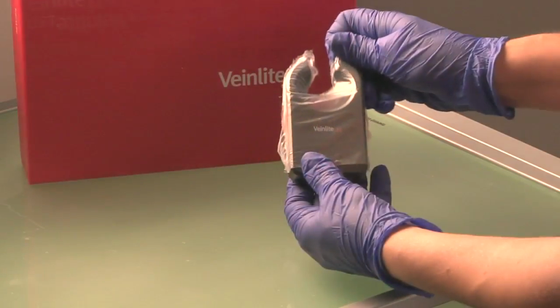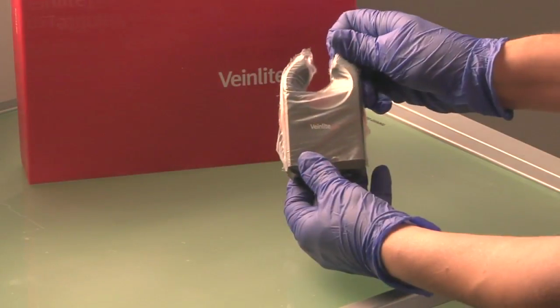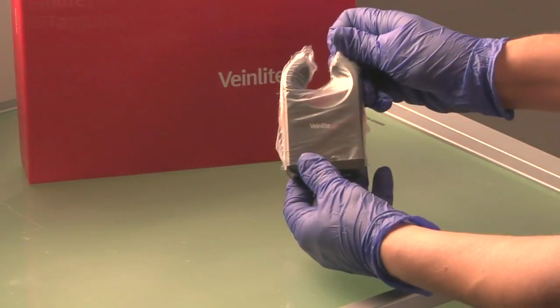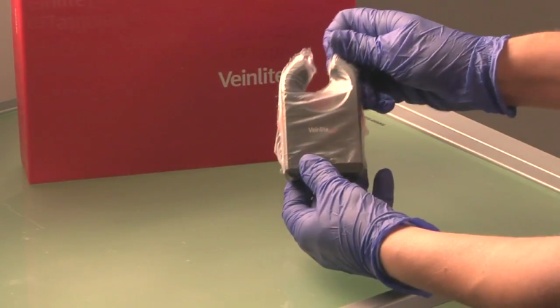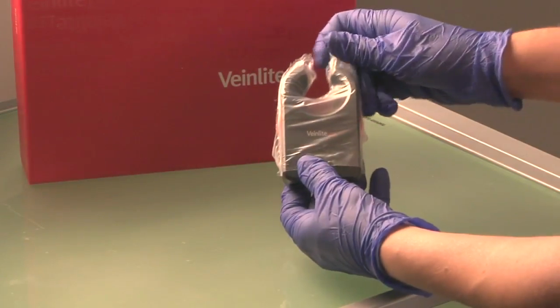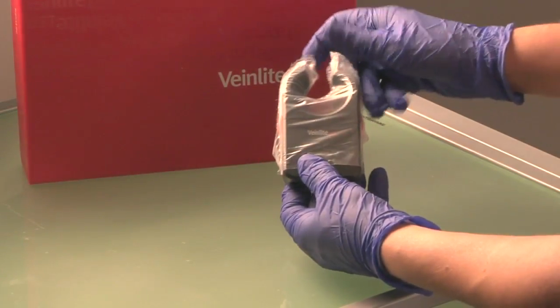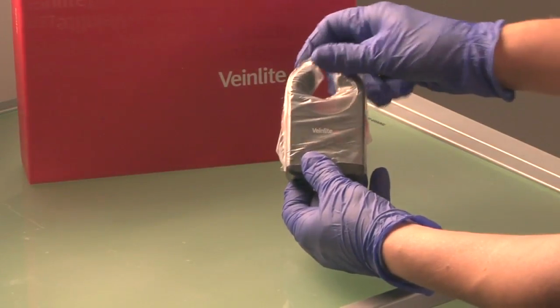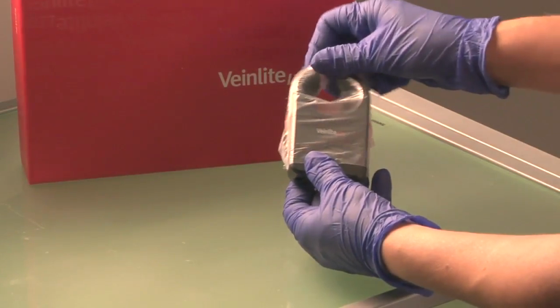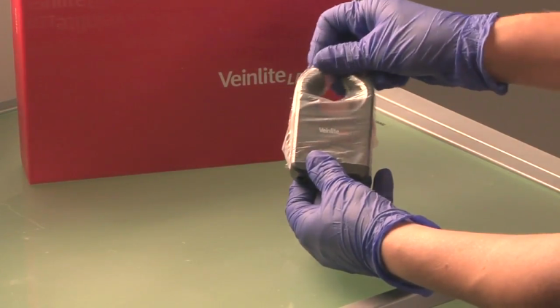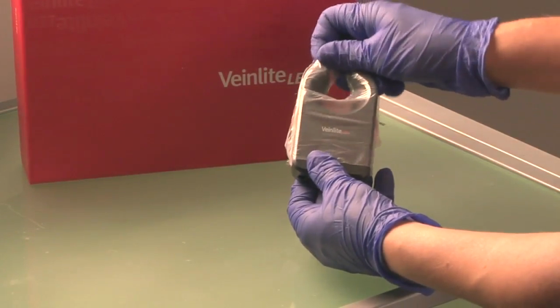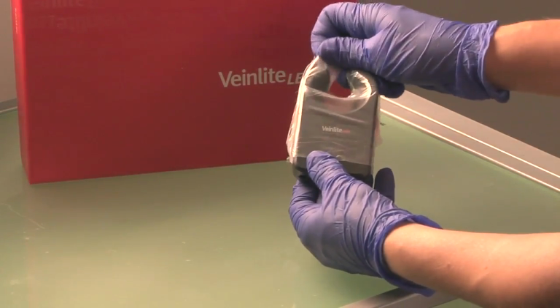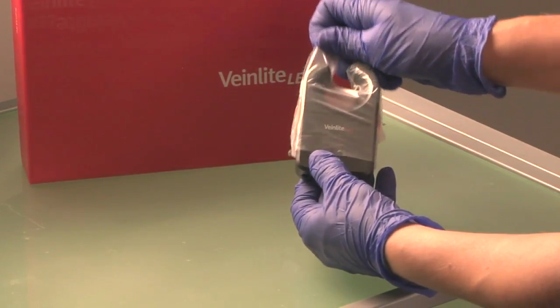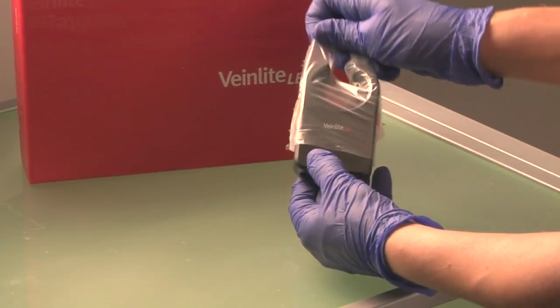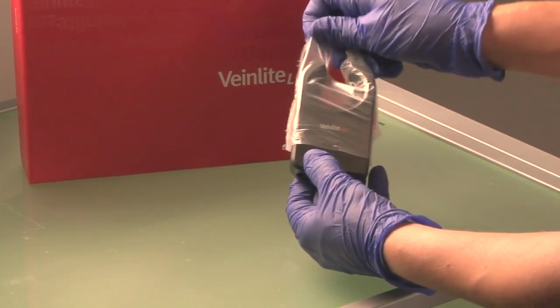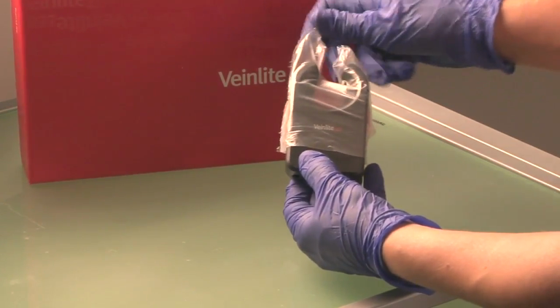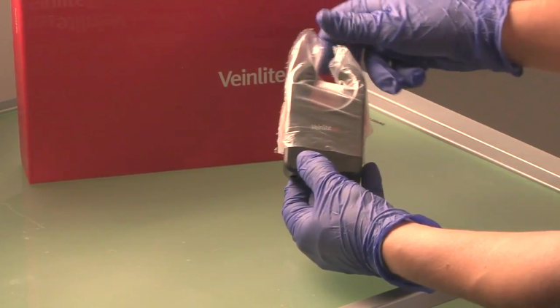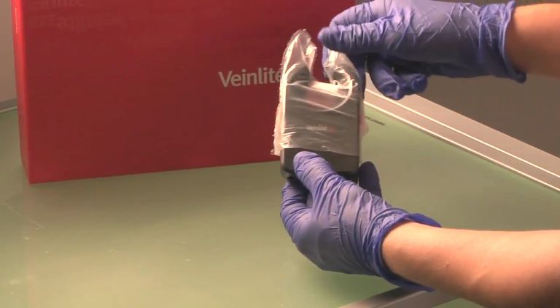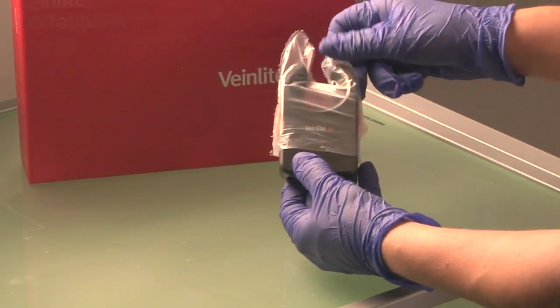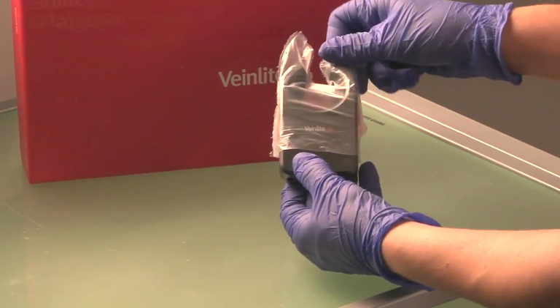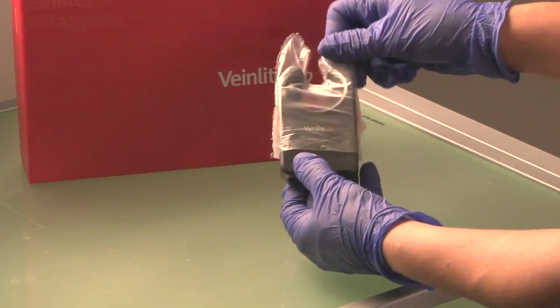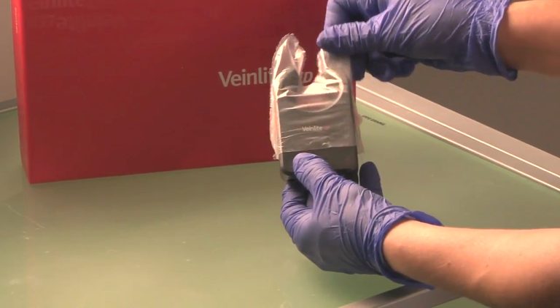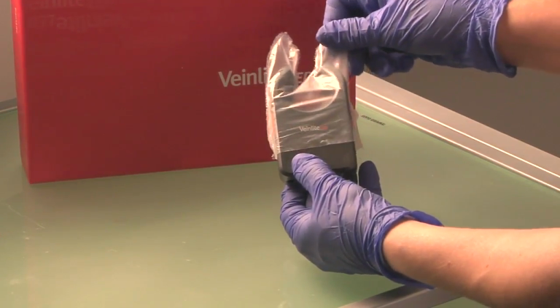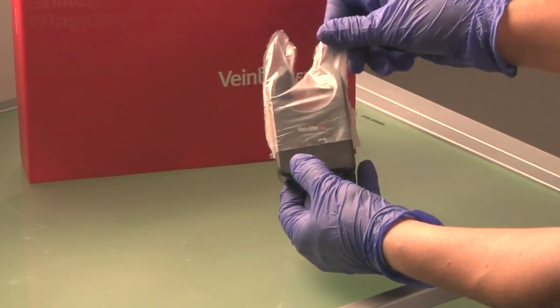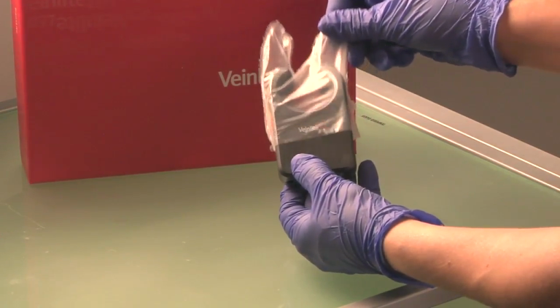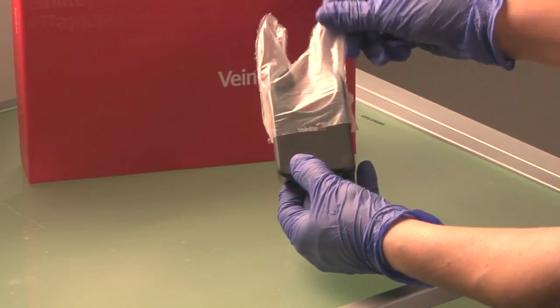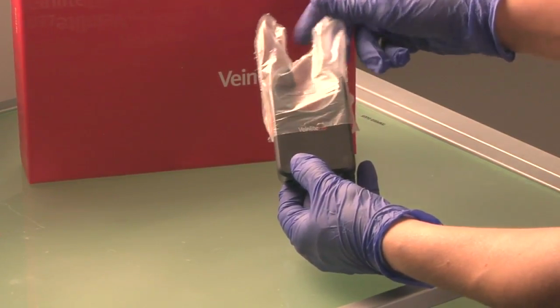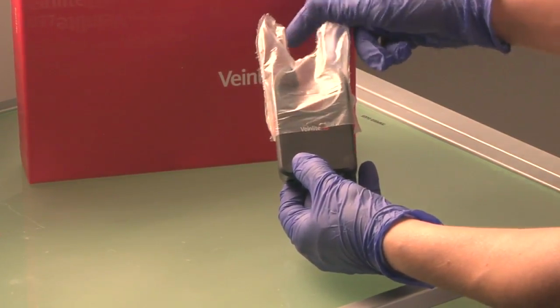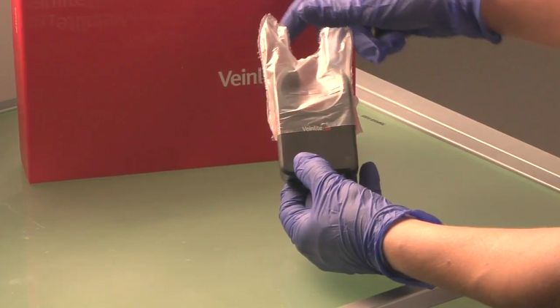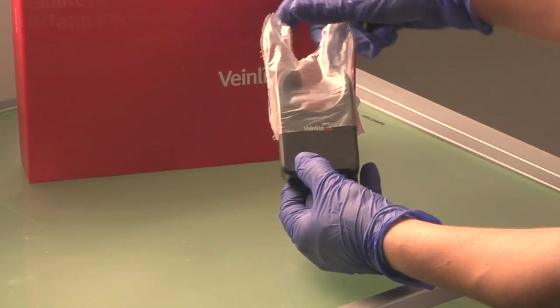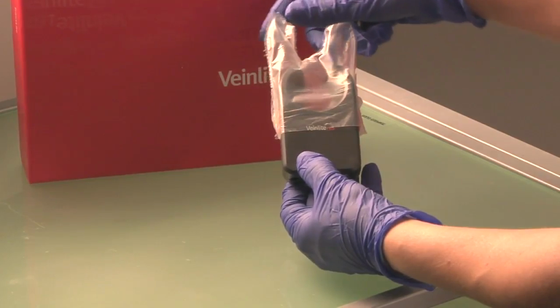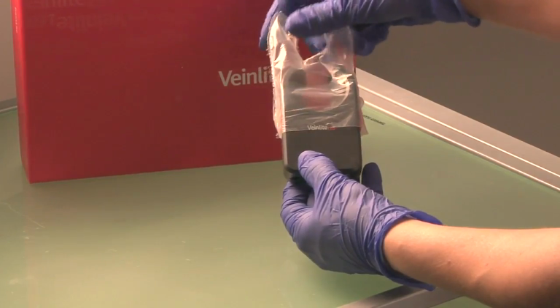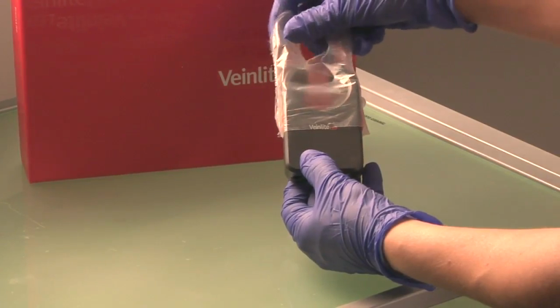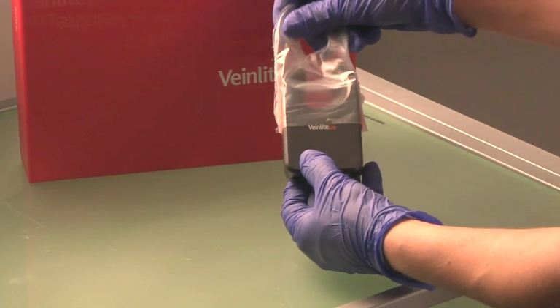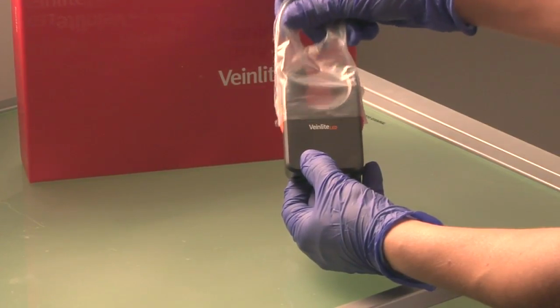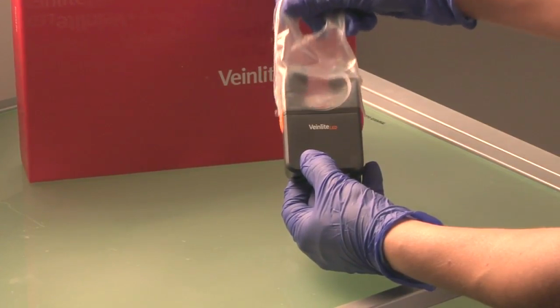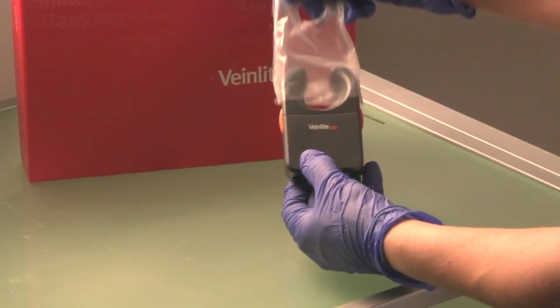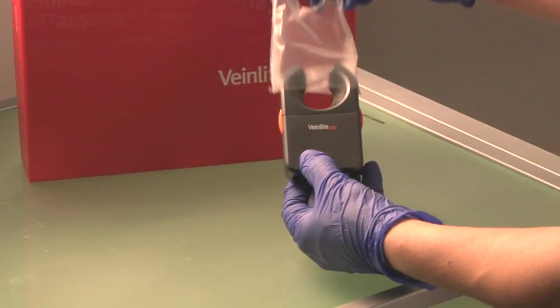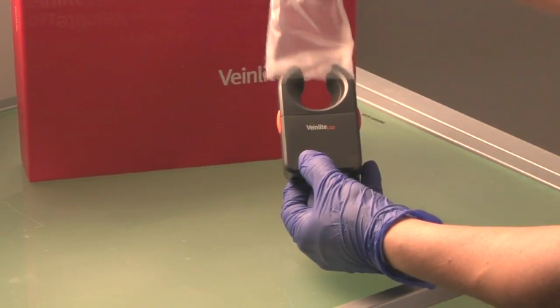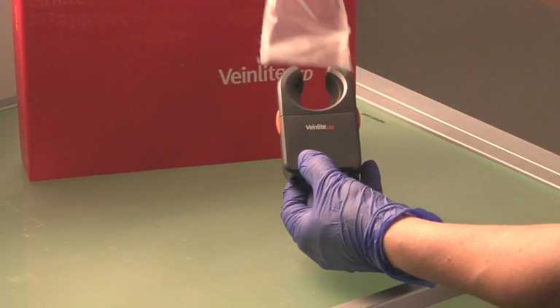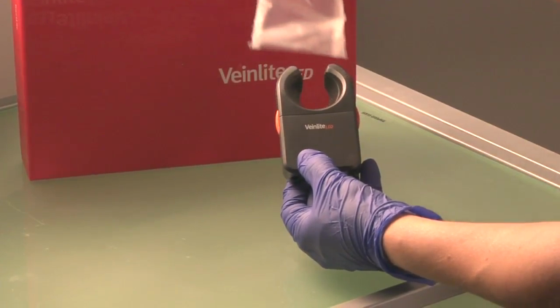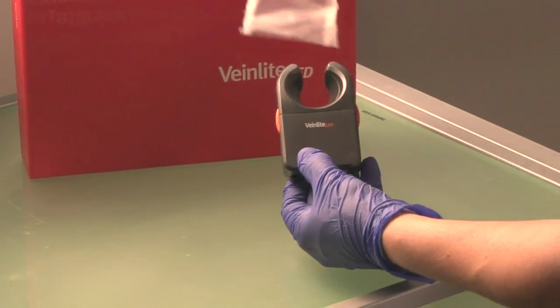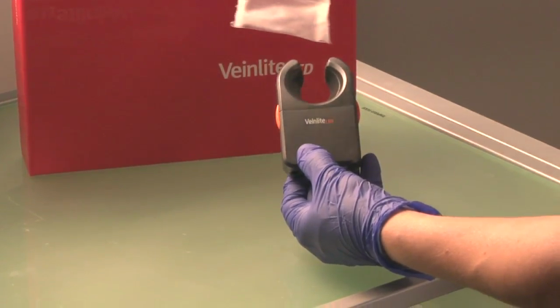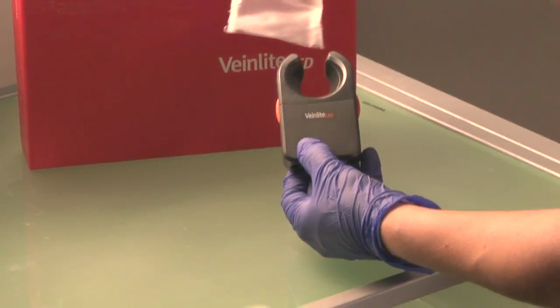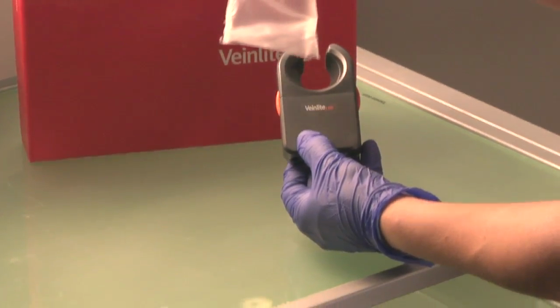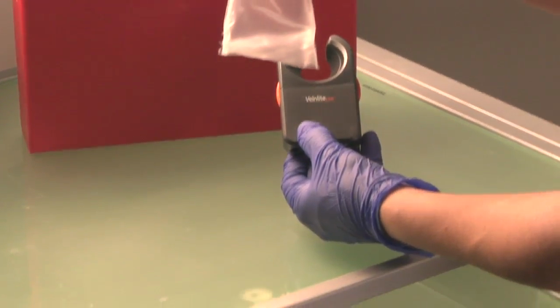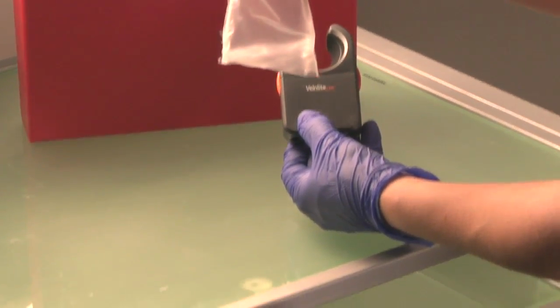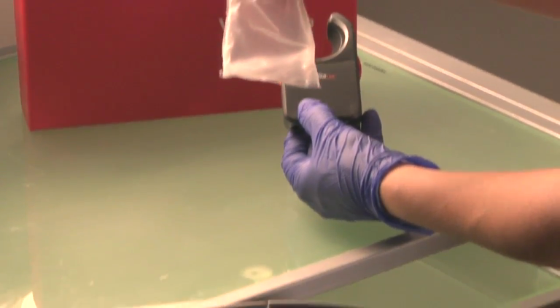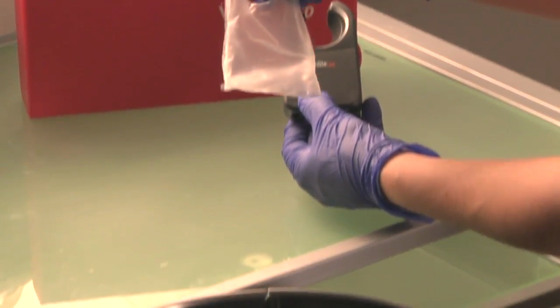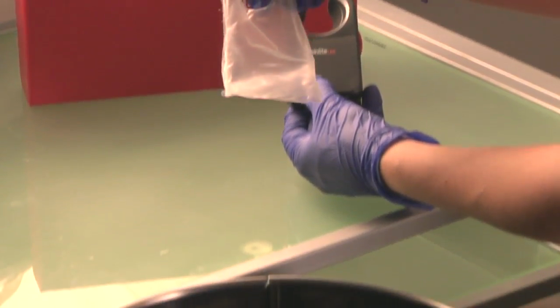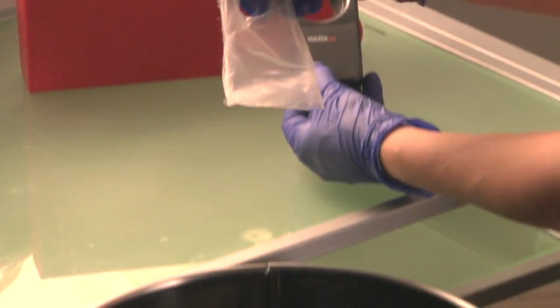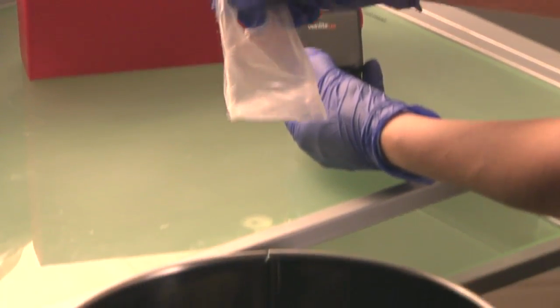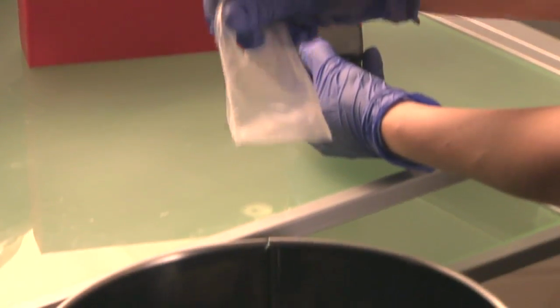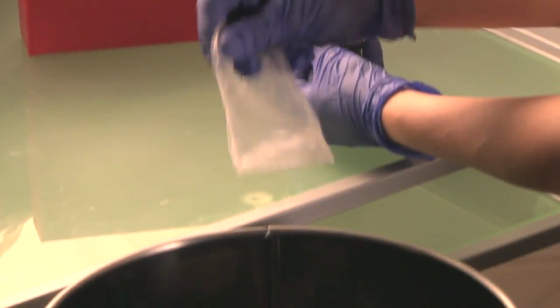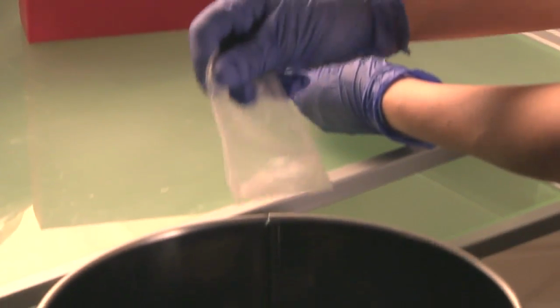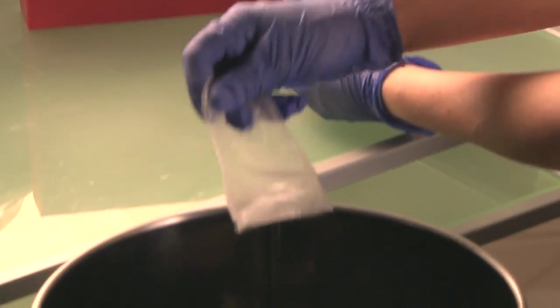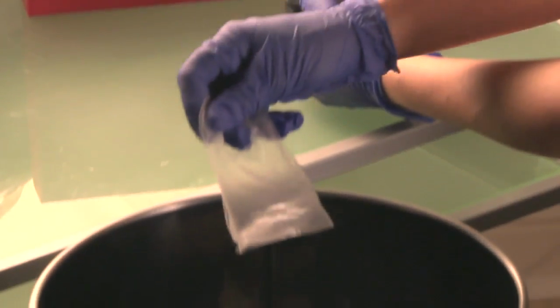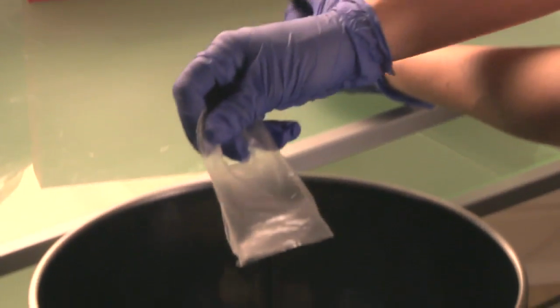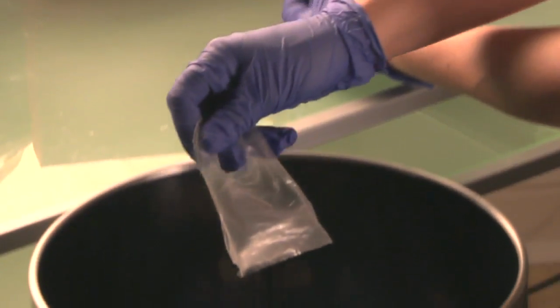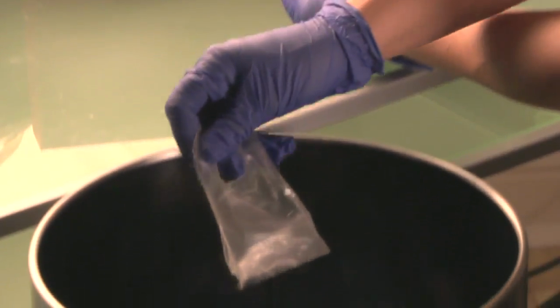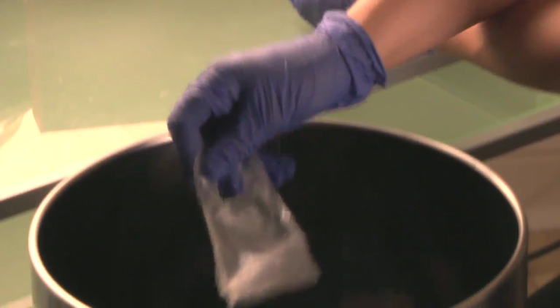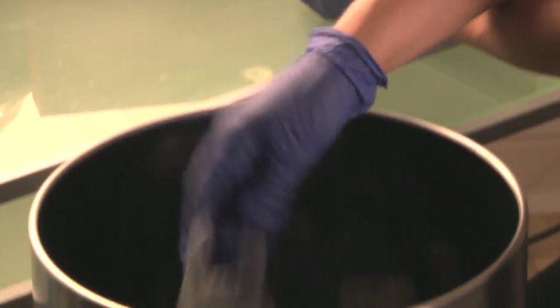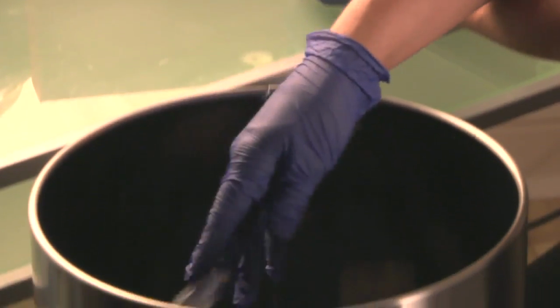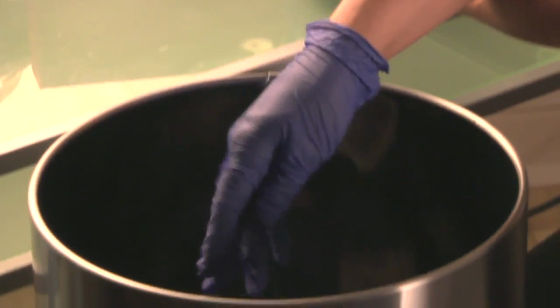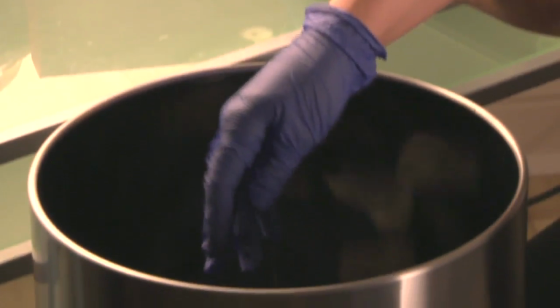Once your procedure is complete, remove the disposable plastic cover and discard it in the appropriate receptacle.